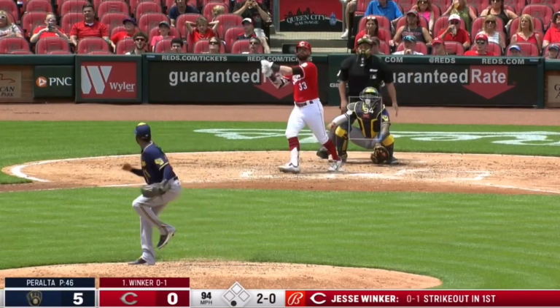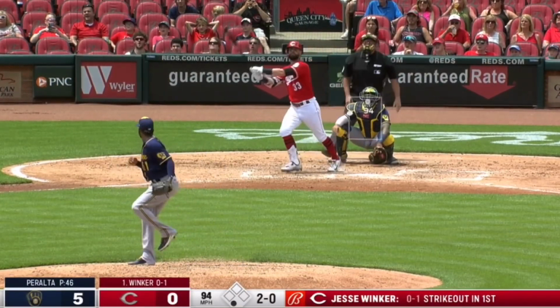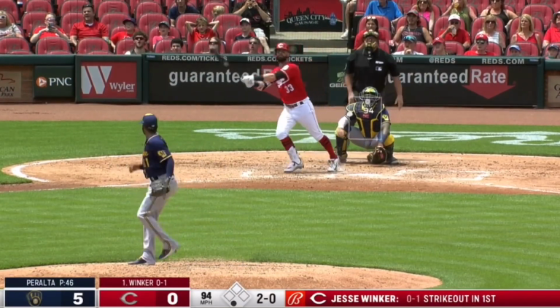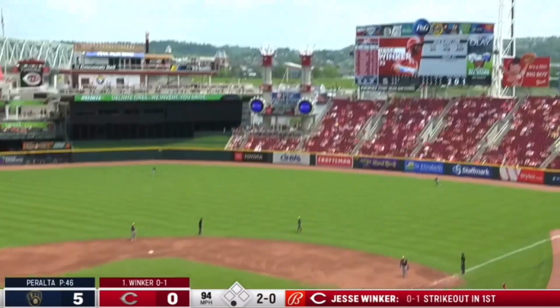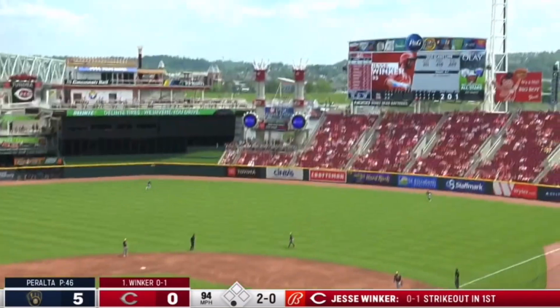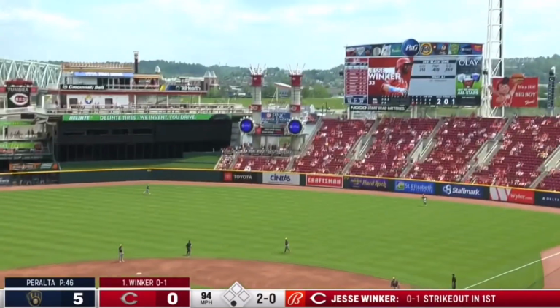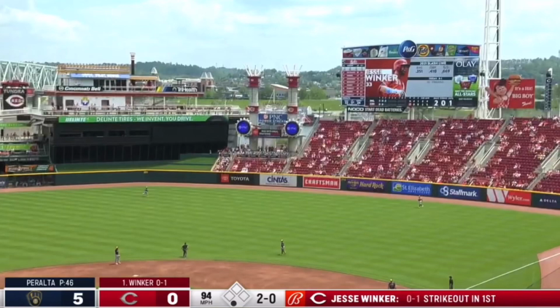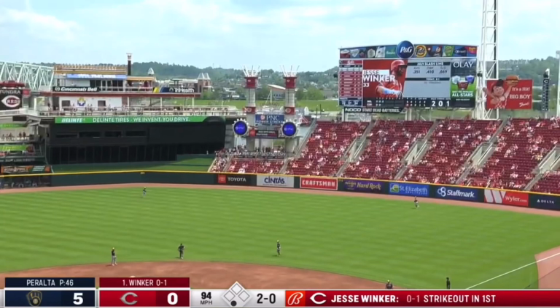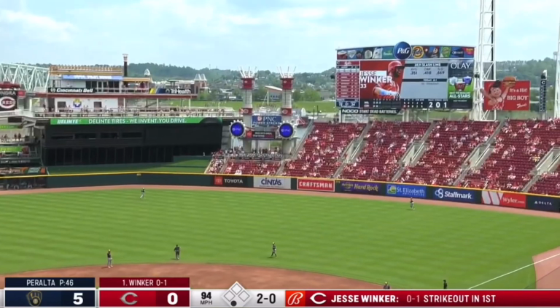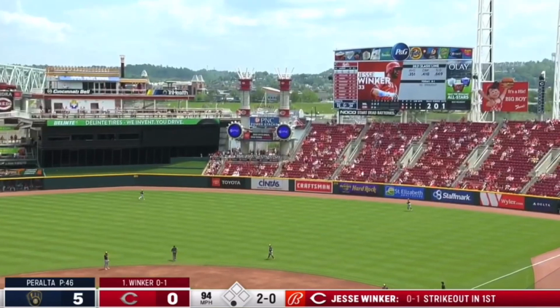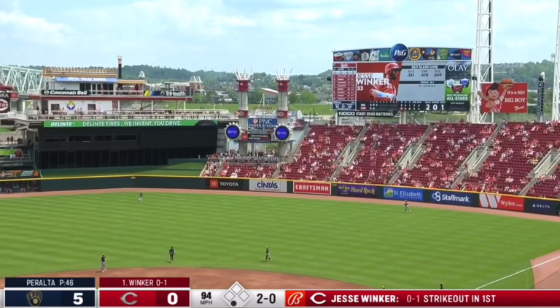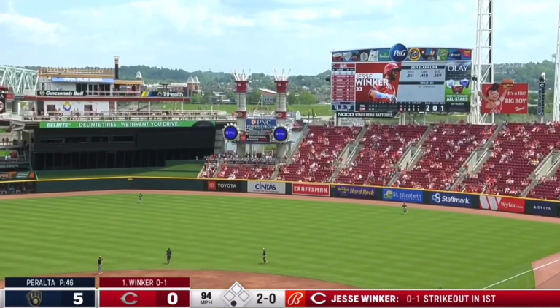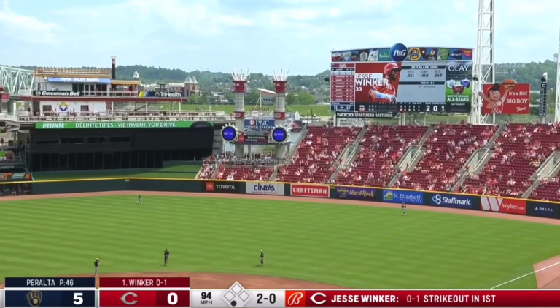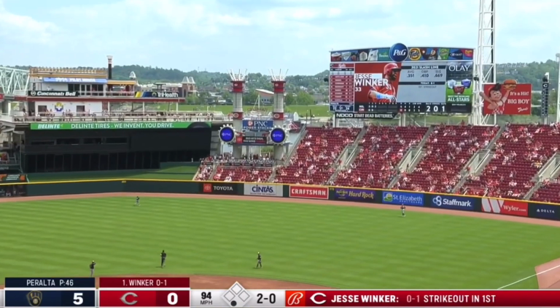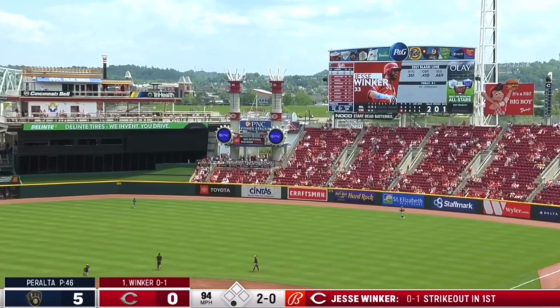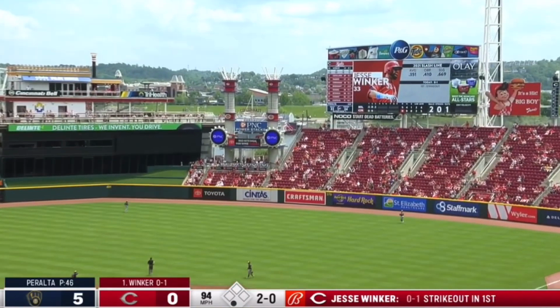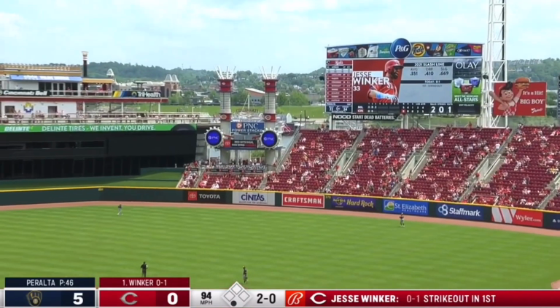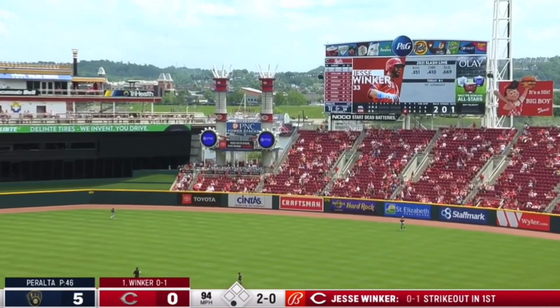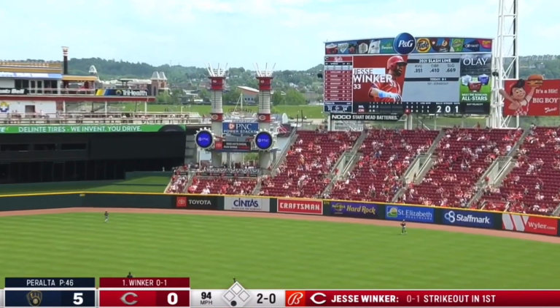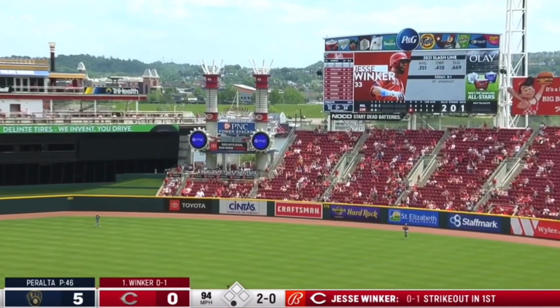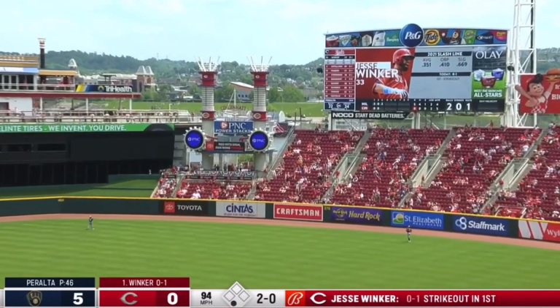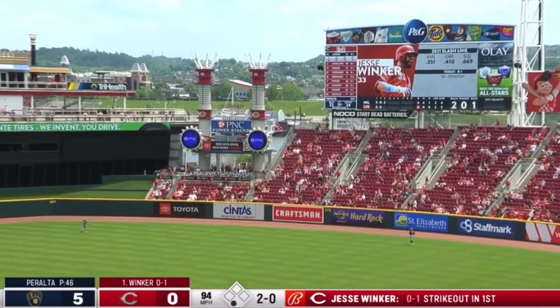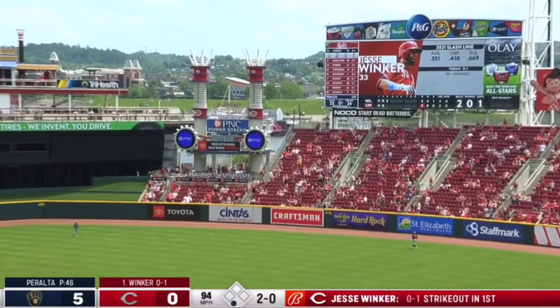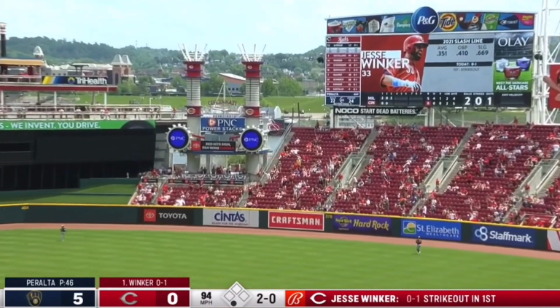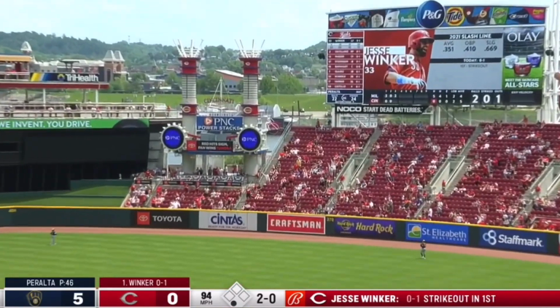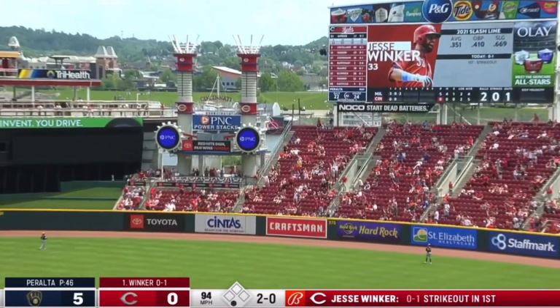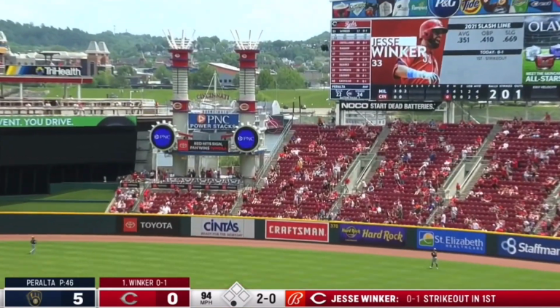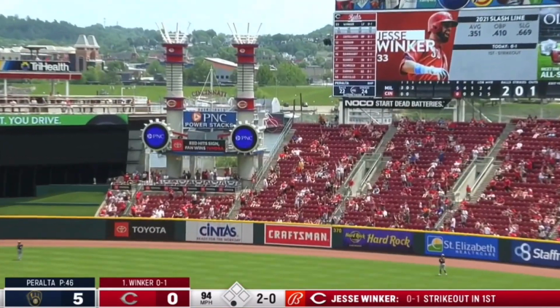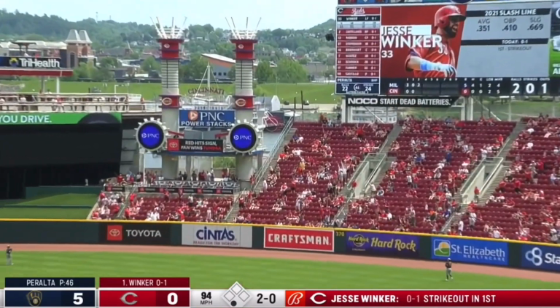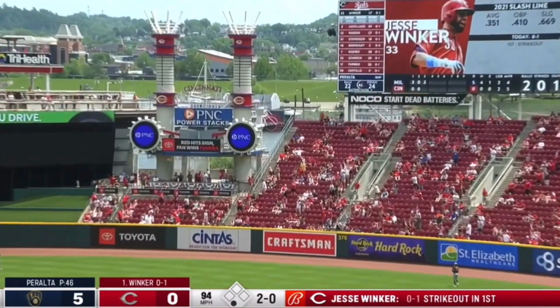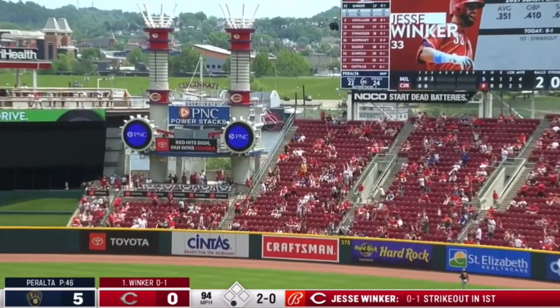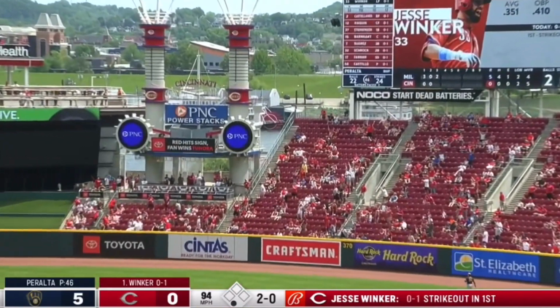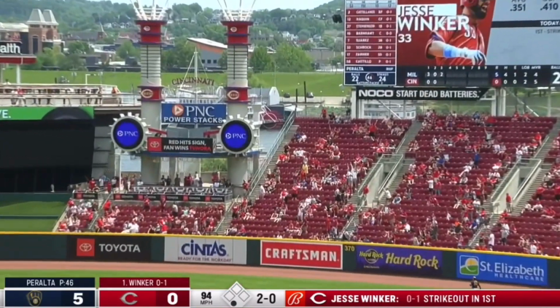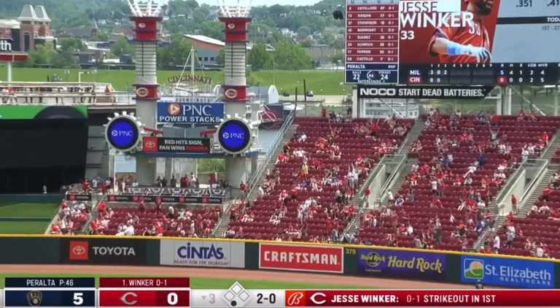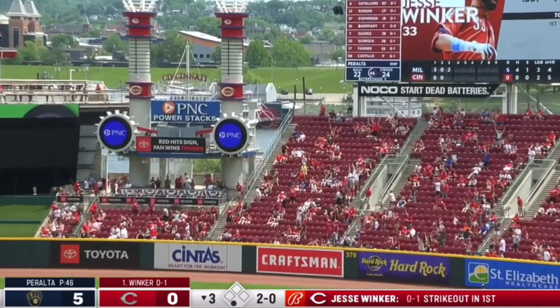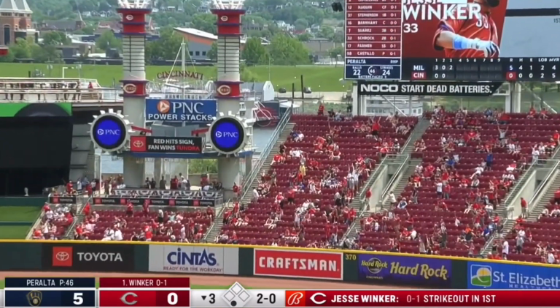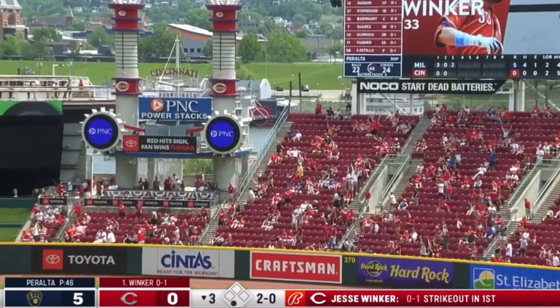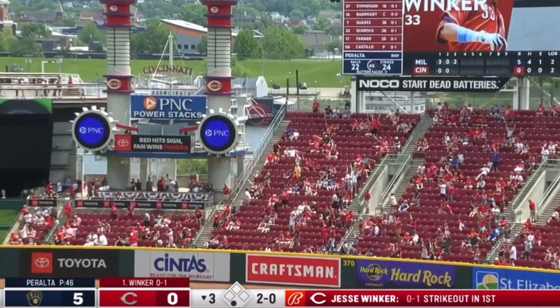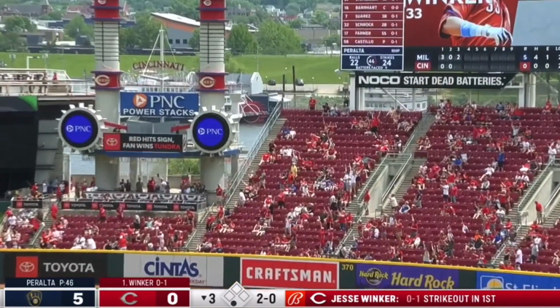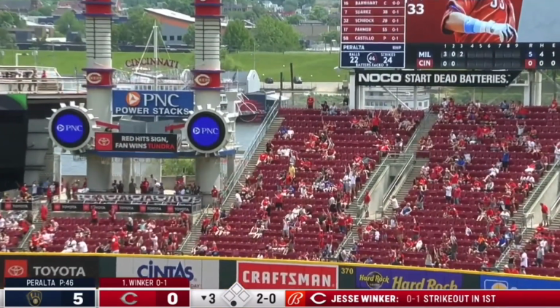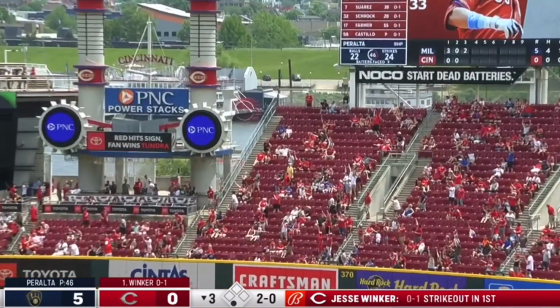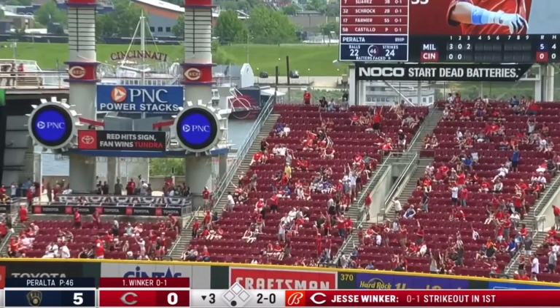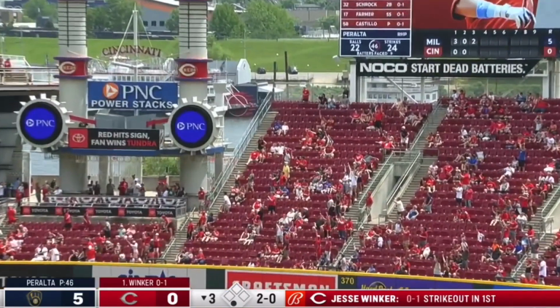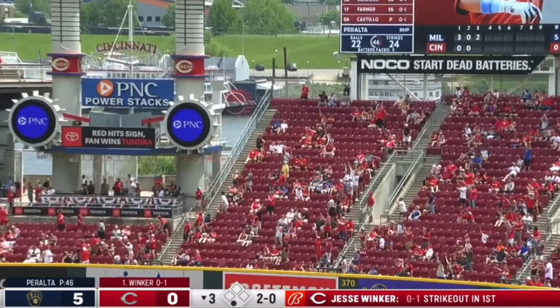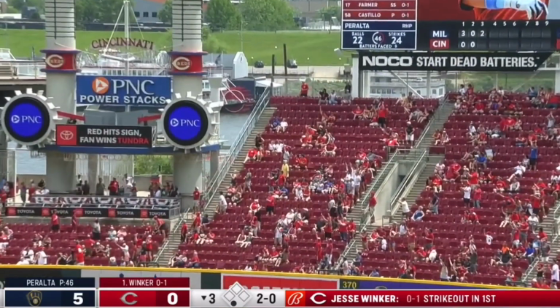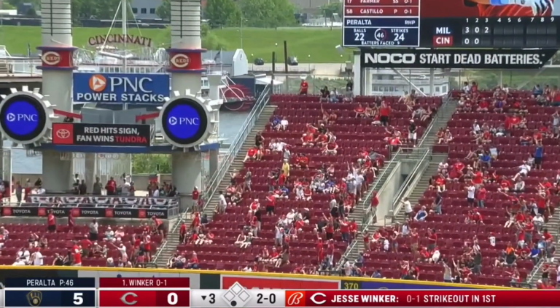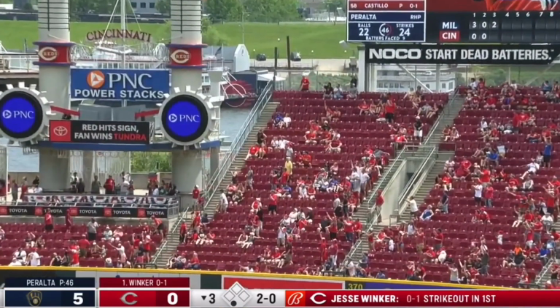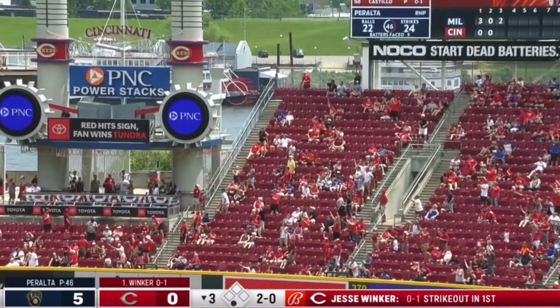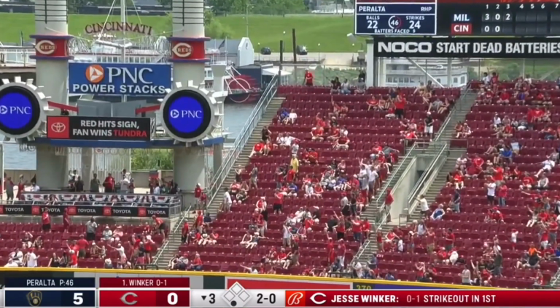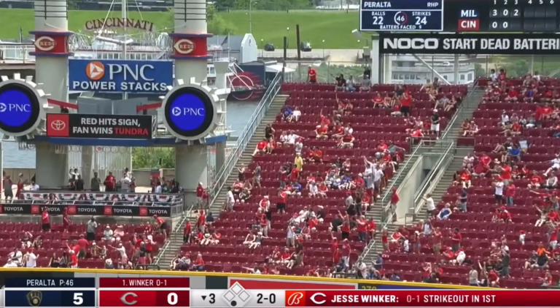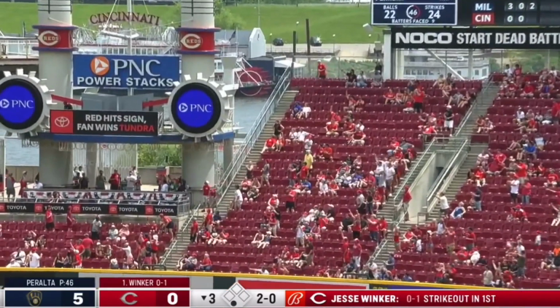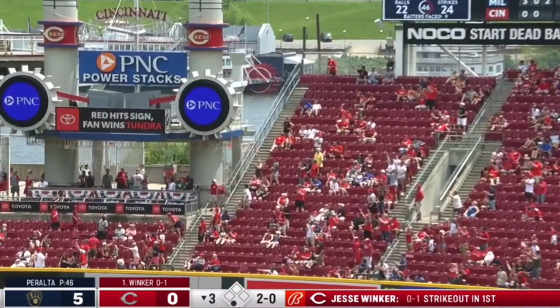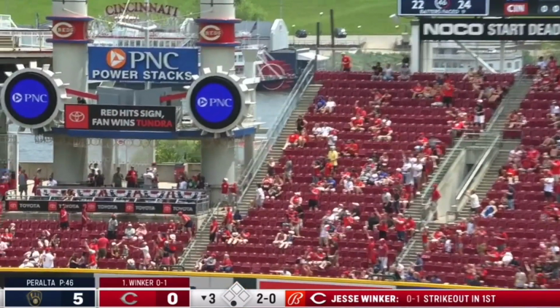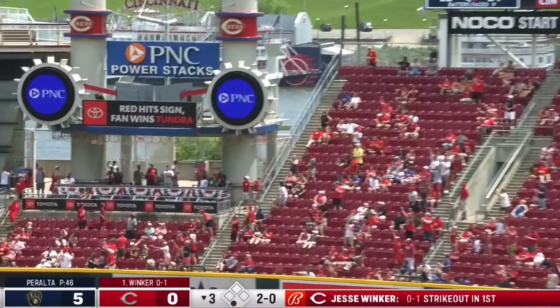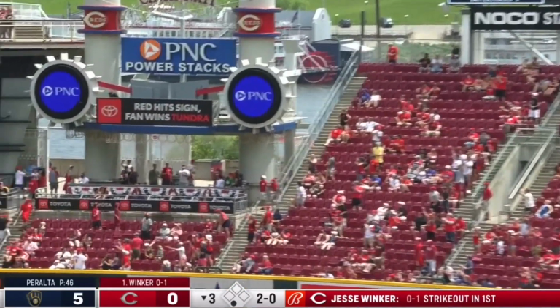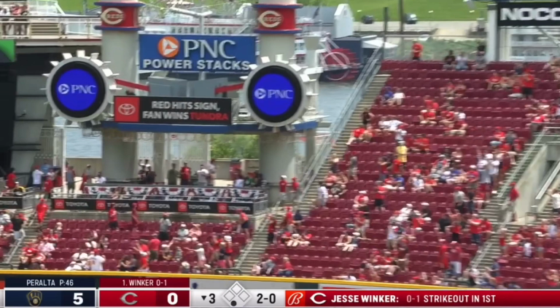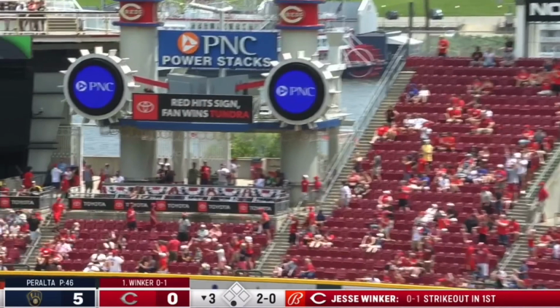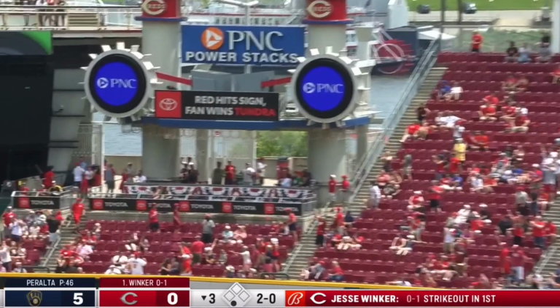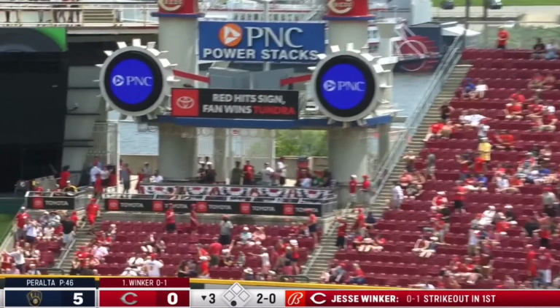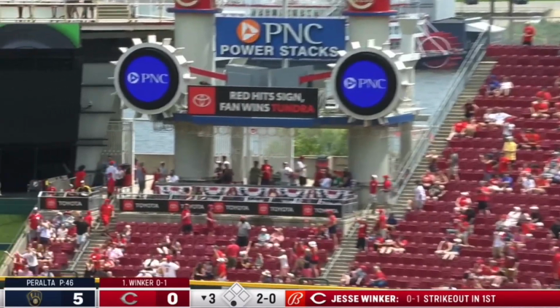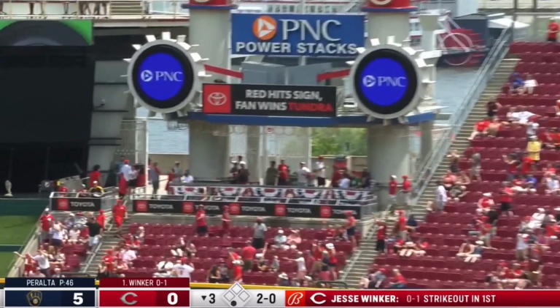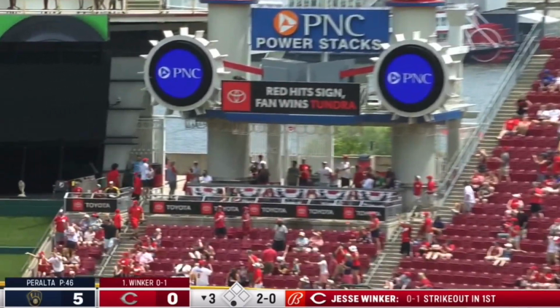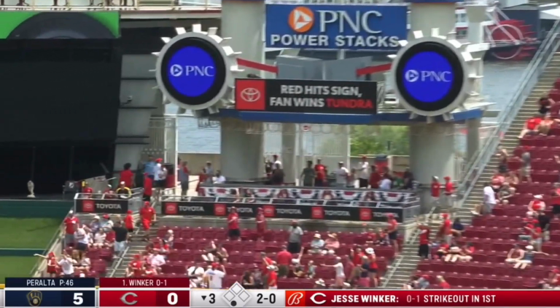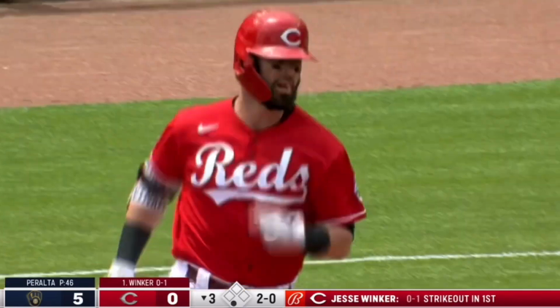And he wallops that one. A rocket shot to right center. It's off the power stacks.